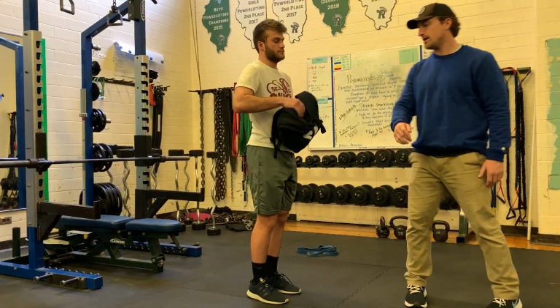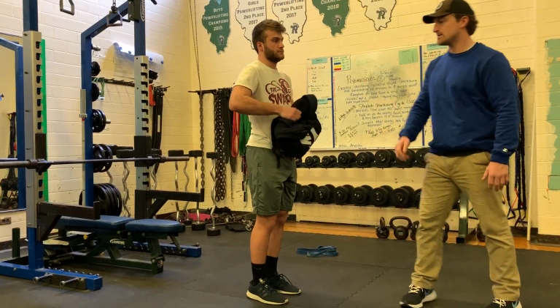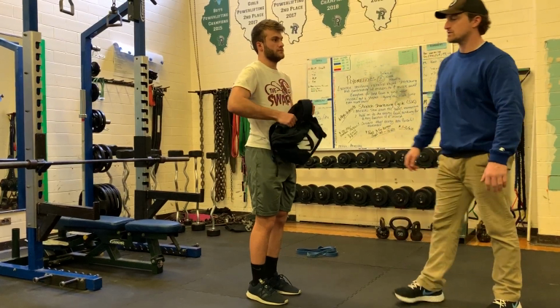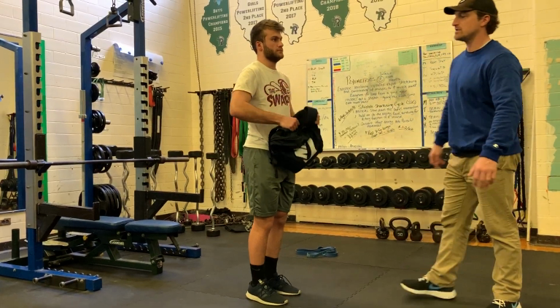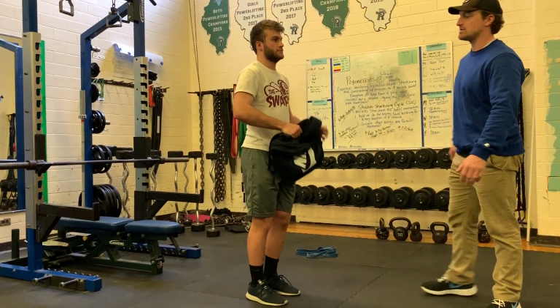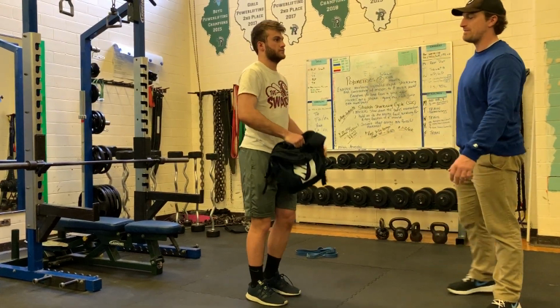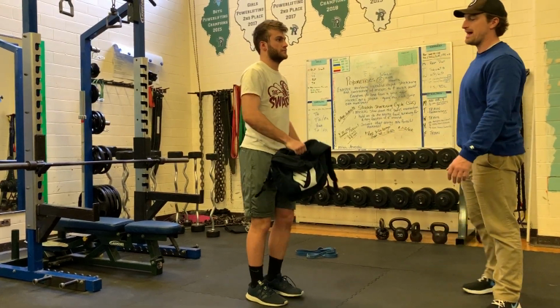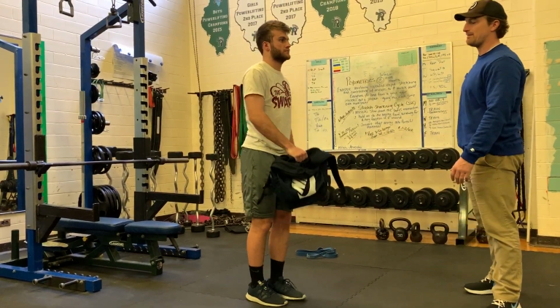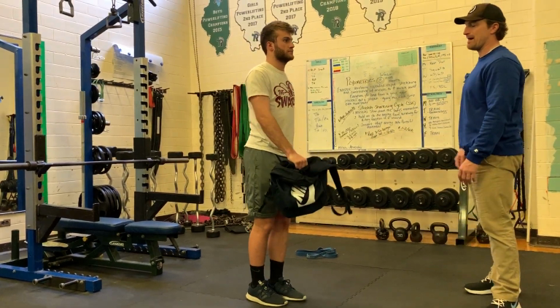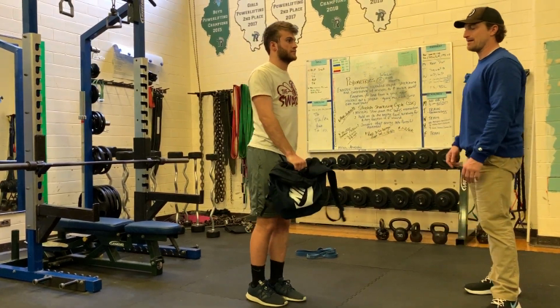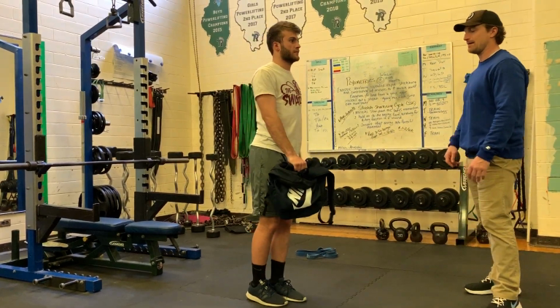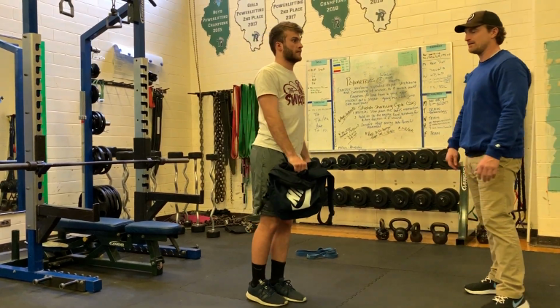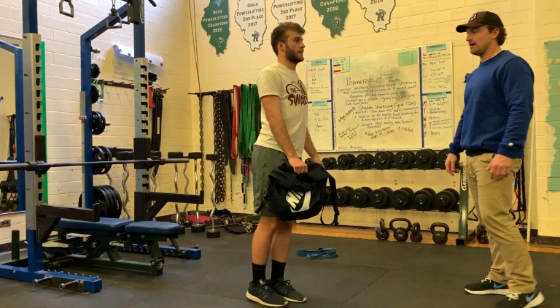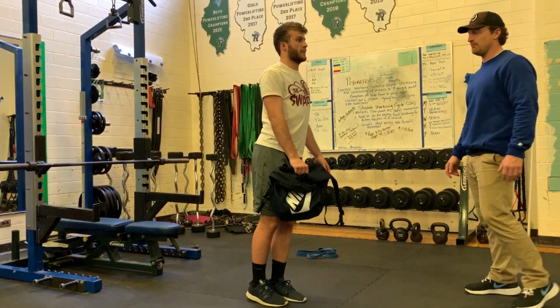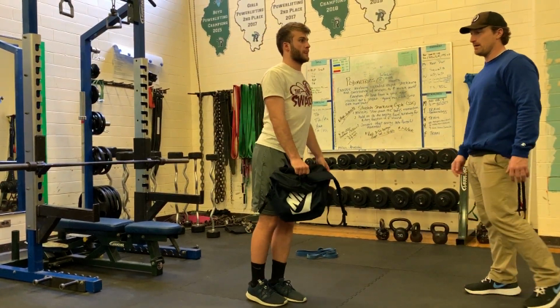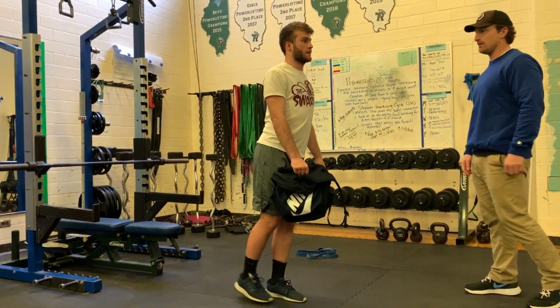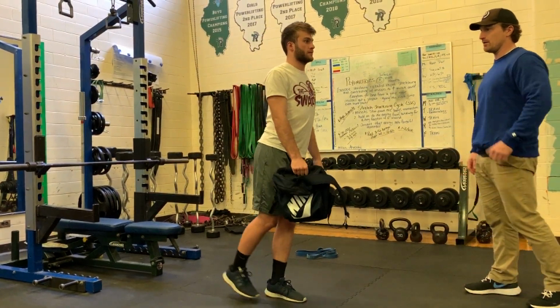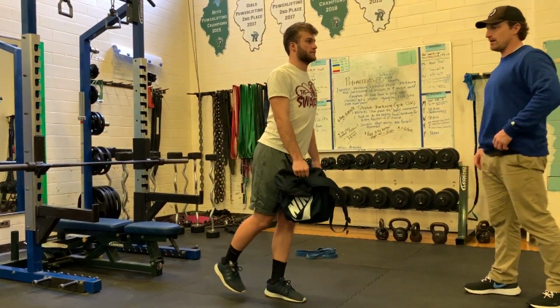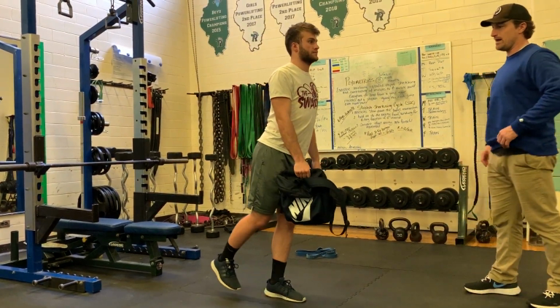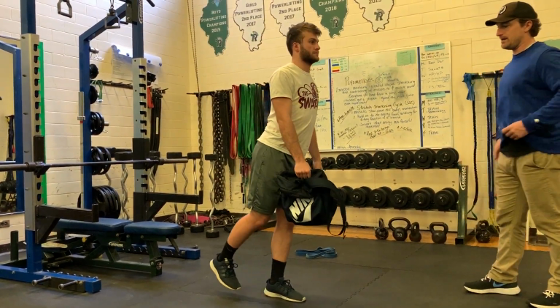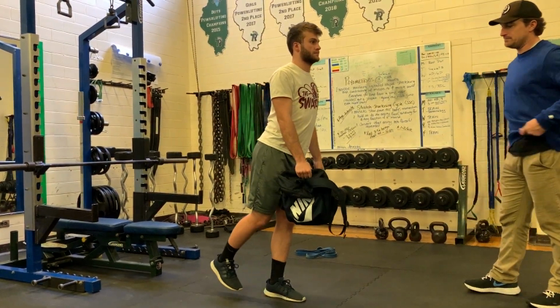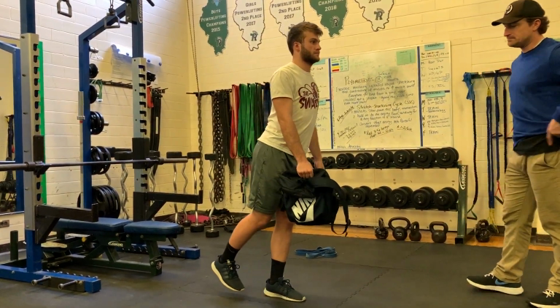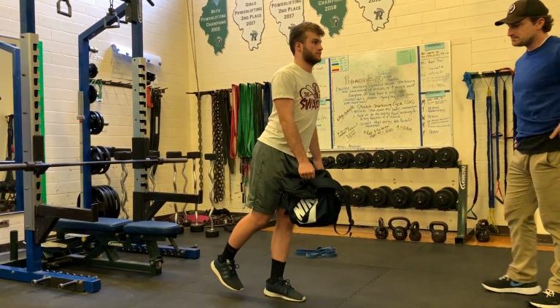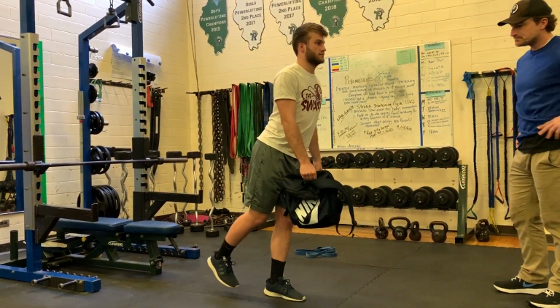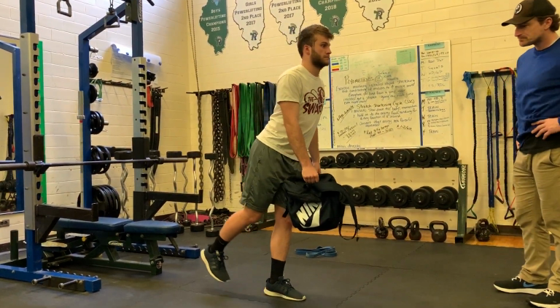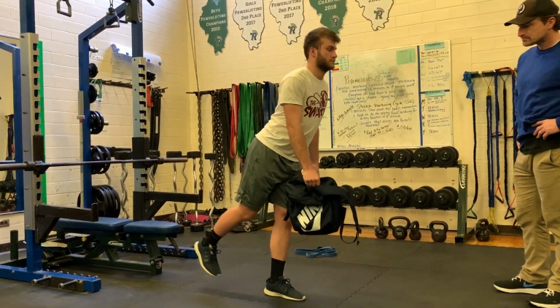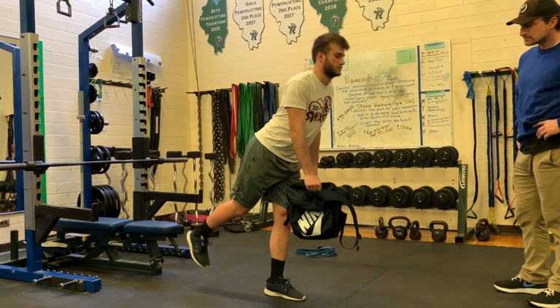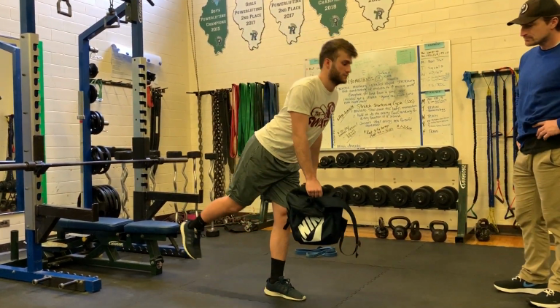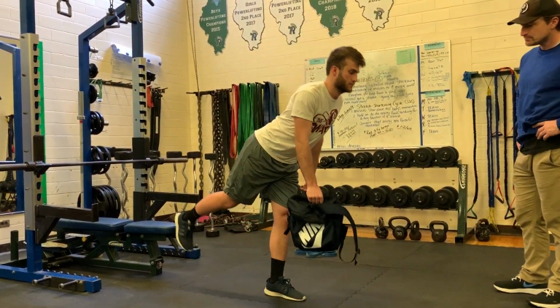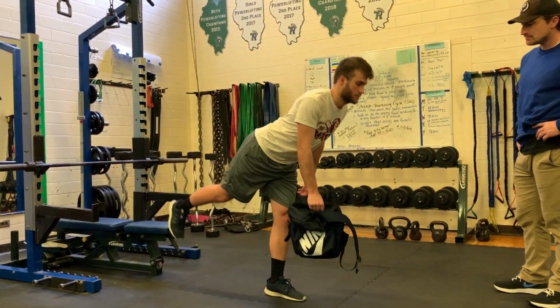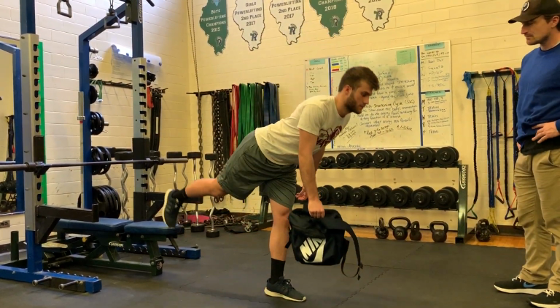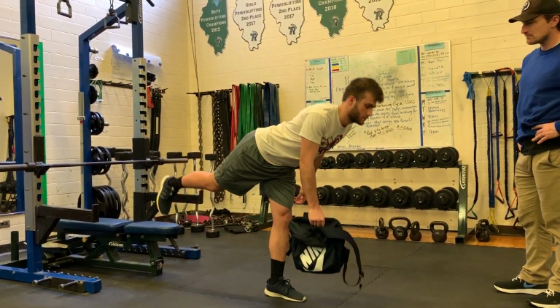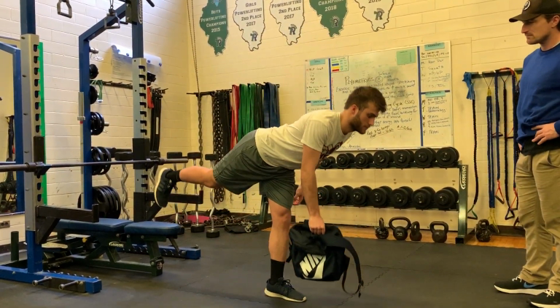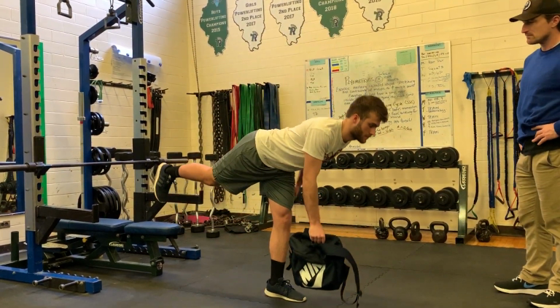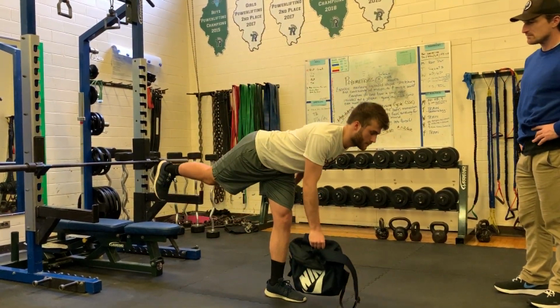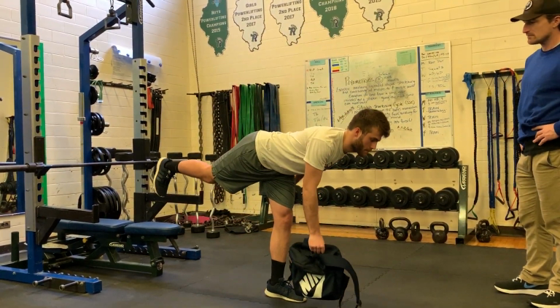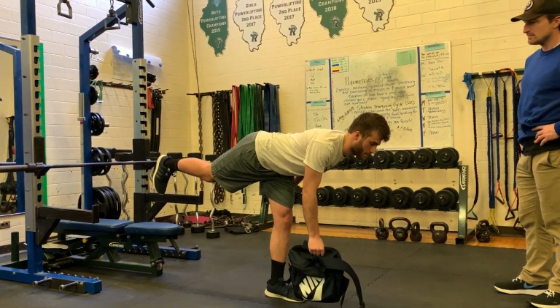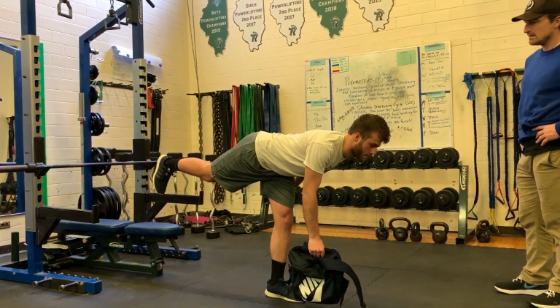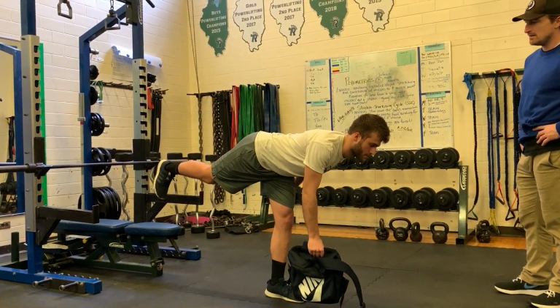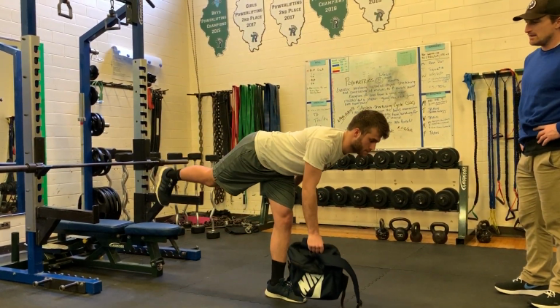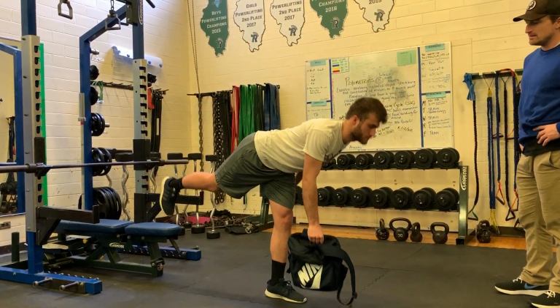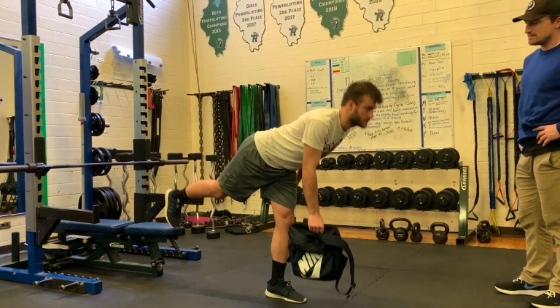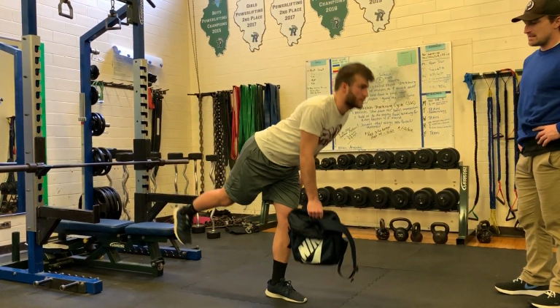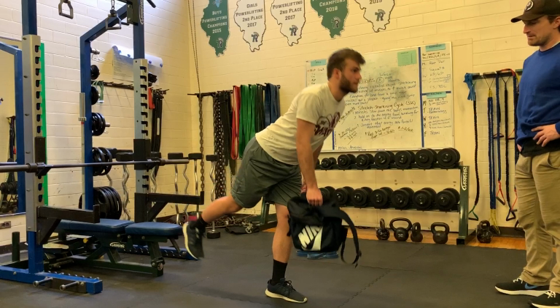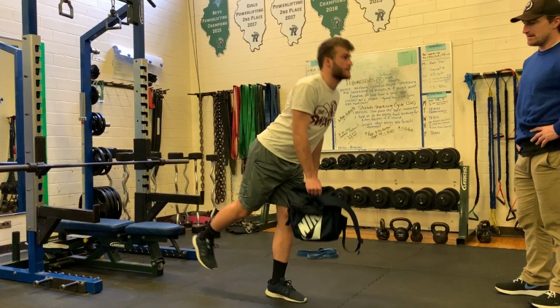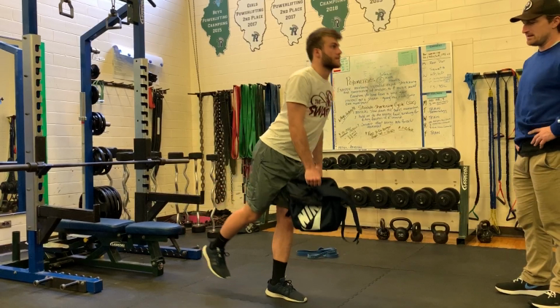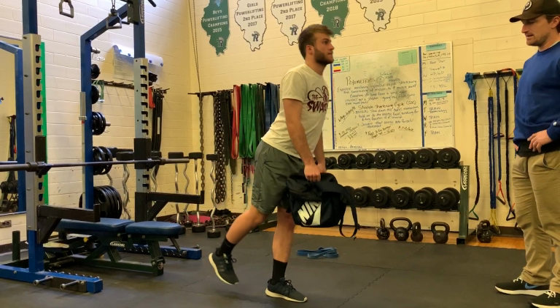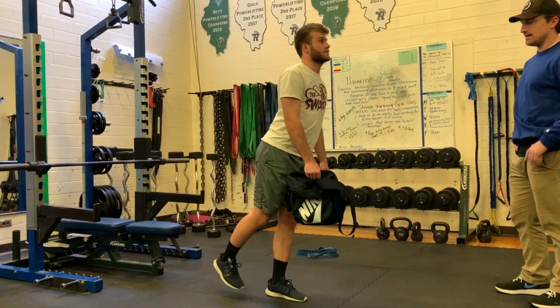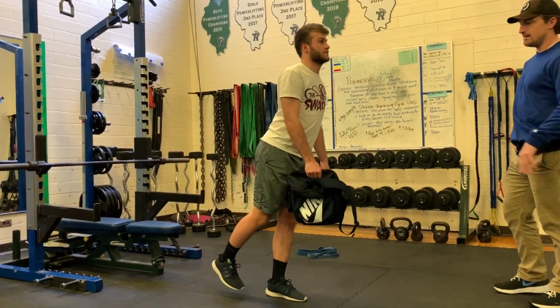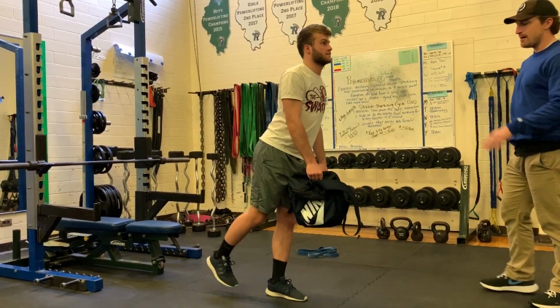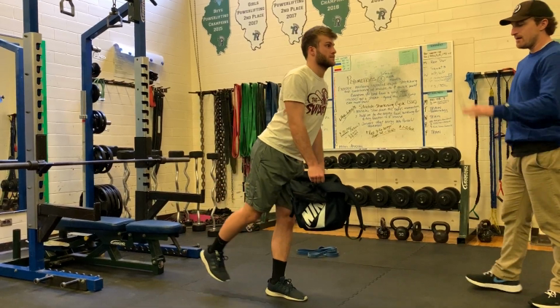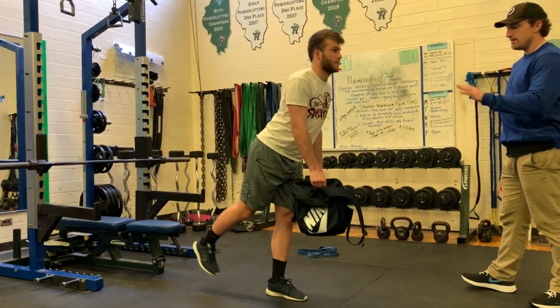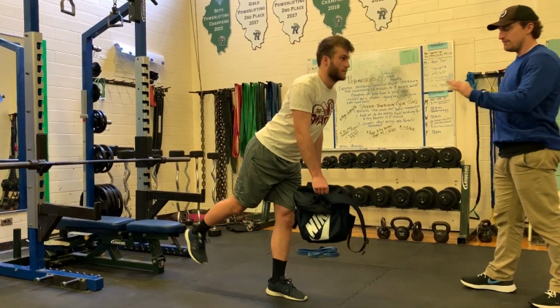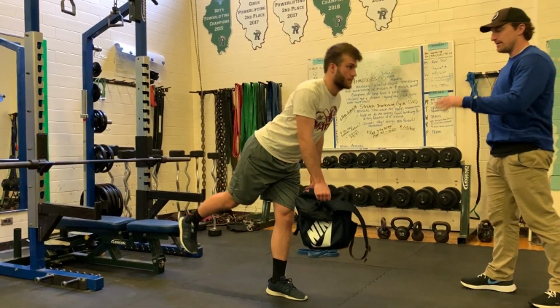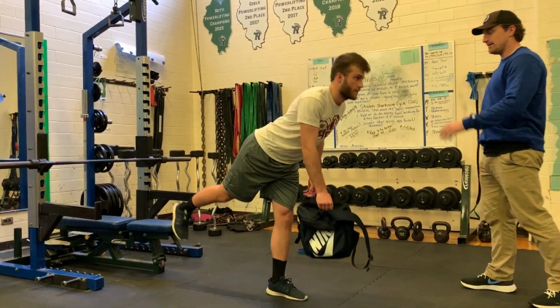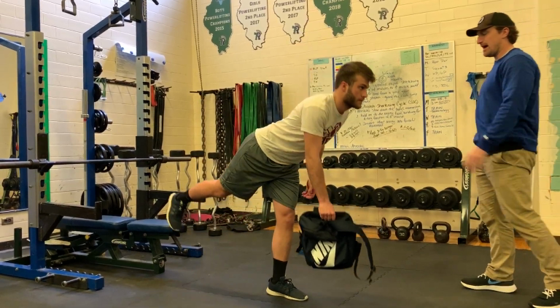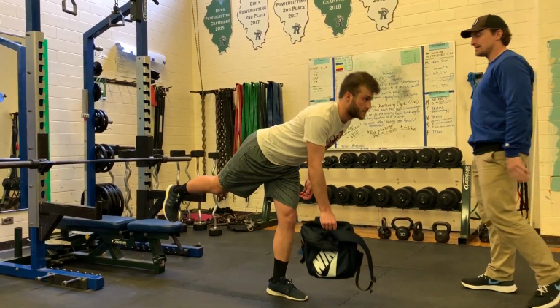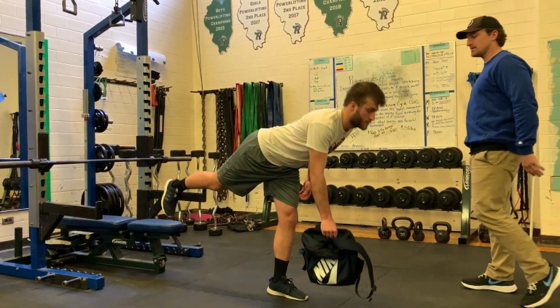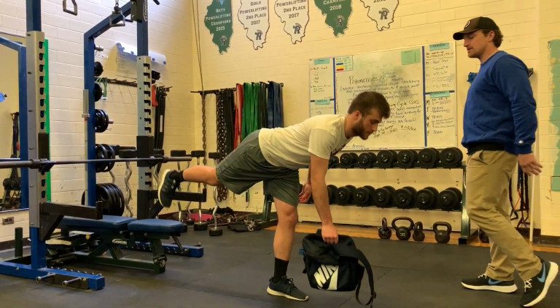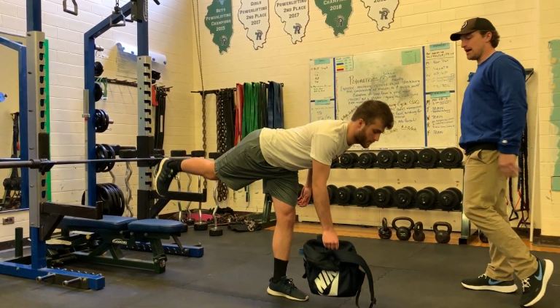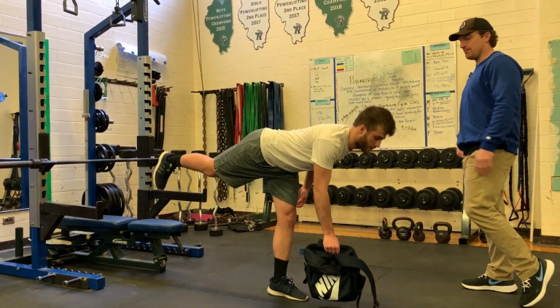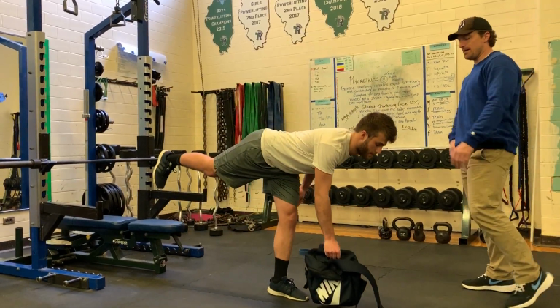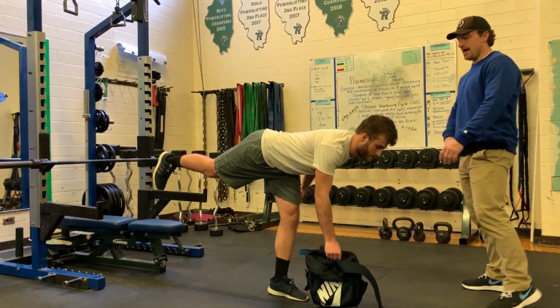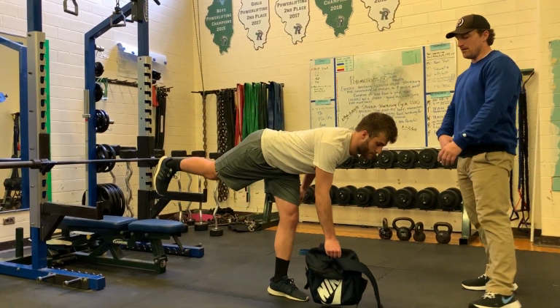This too can be loaded if we want. Just treat your backpack like a dumbbell. Go ahead — same idea. Fantastic job.